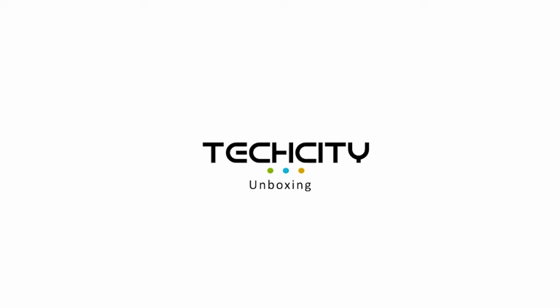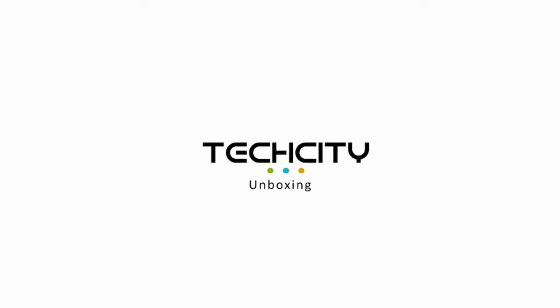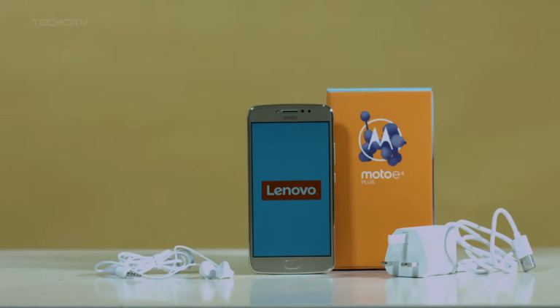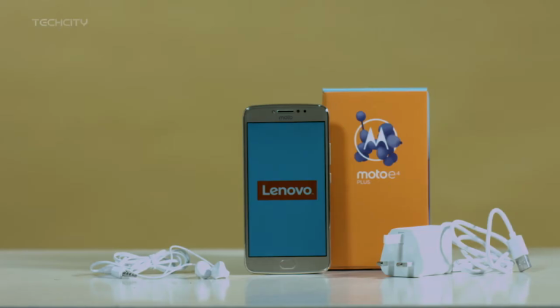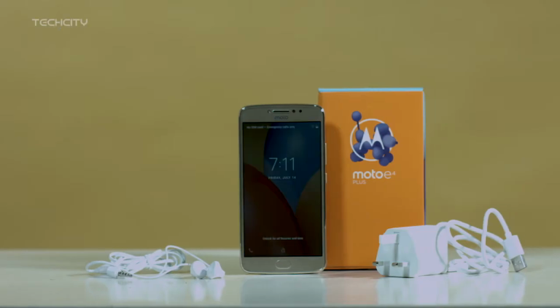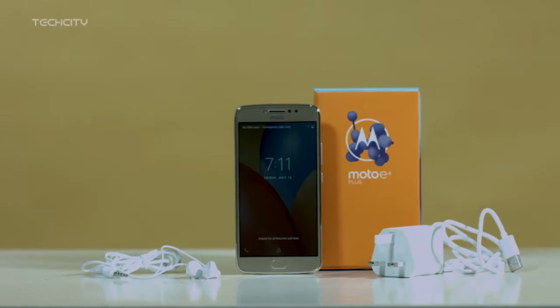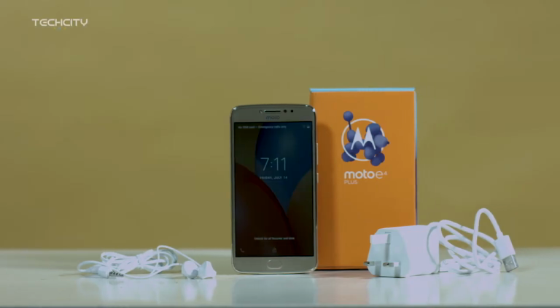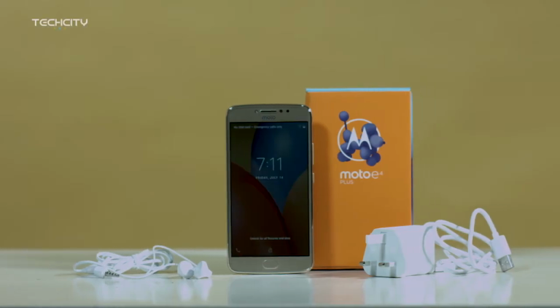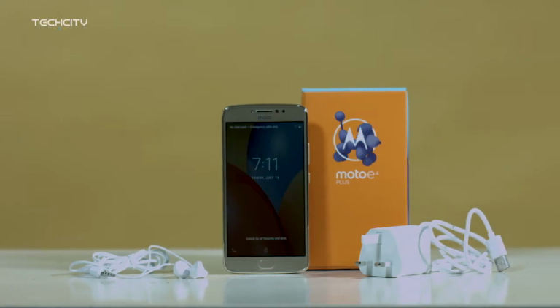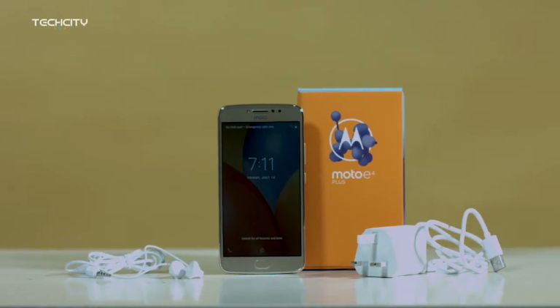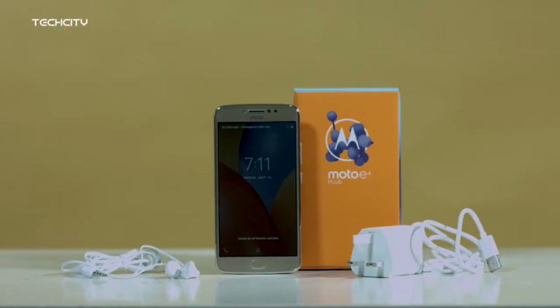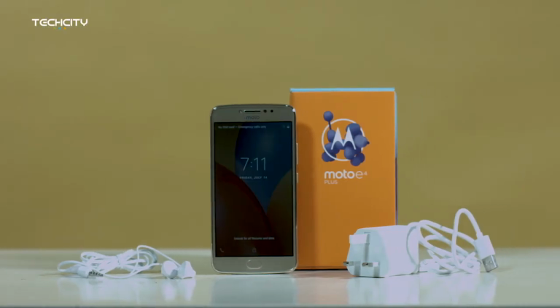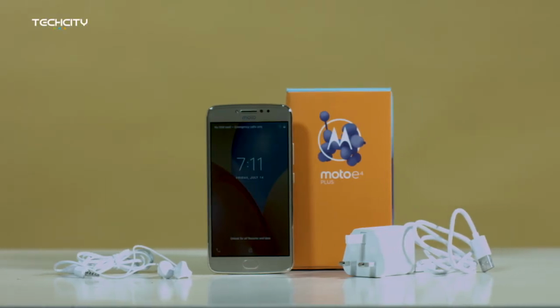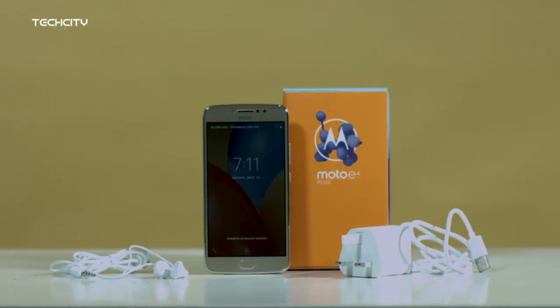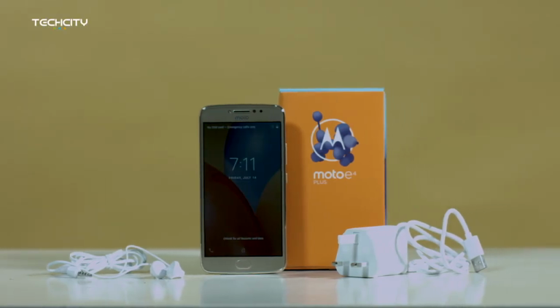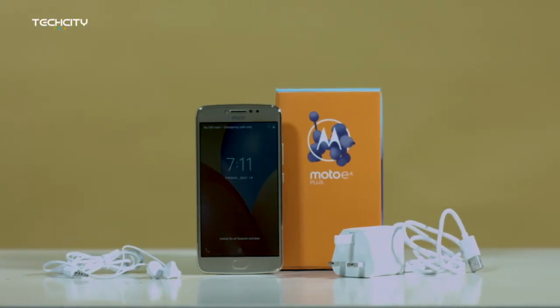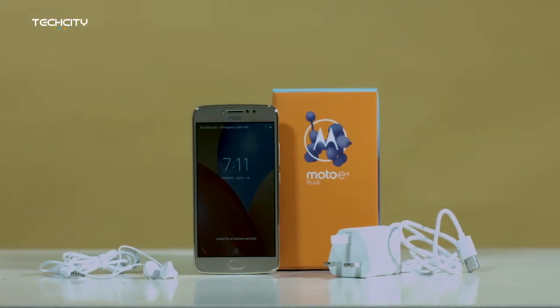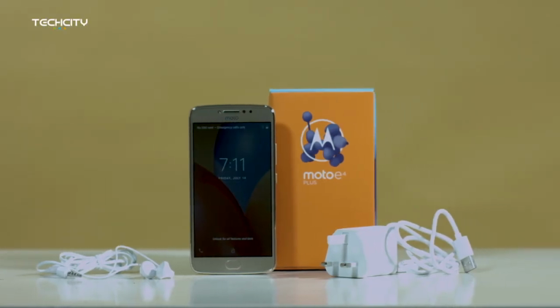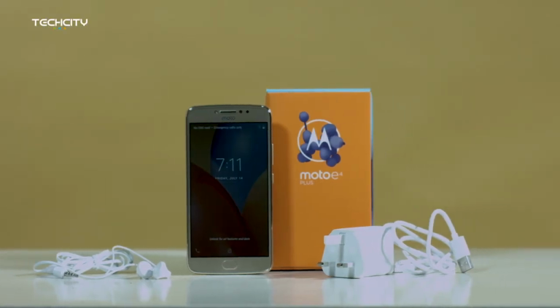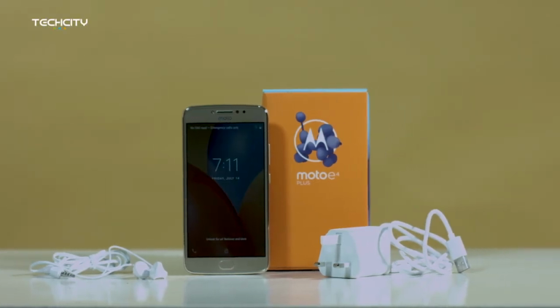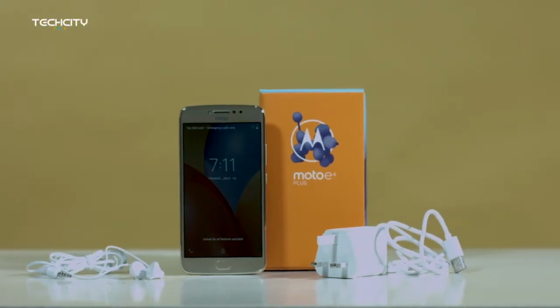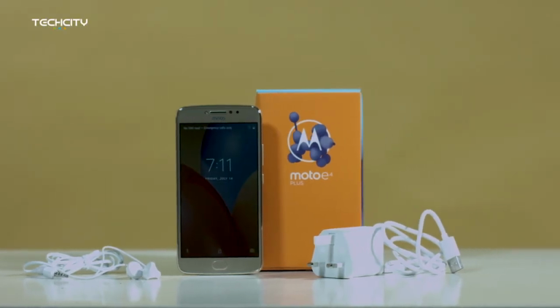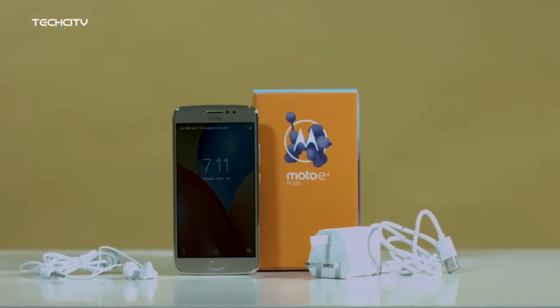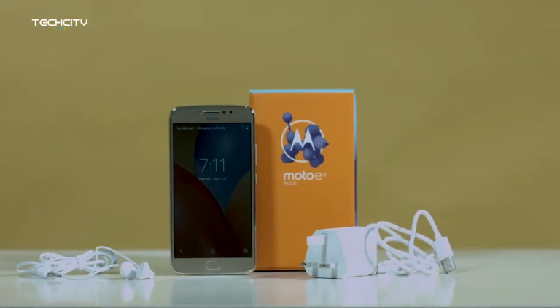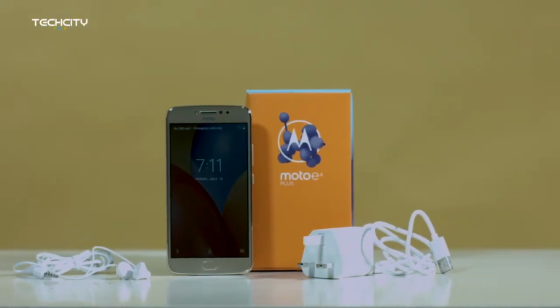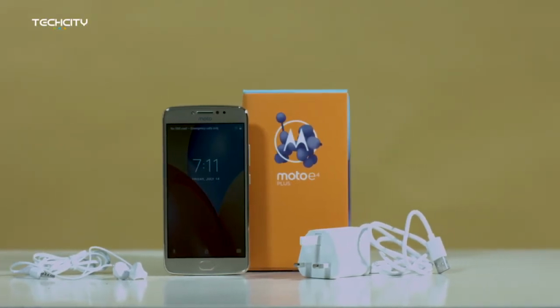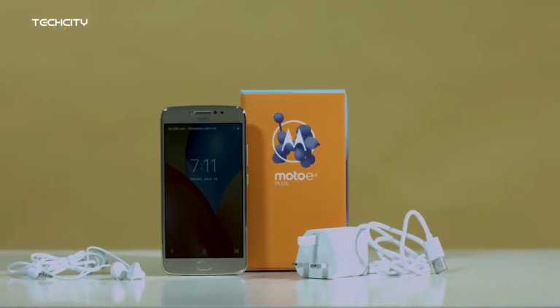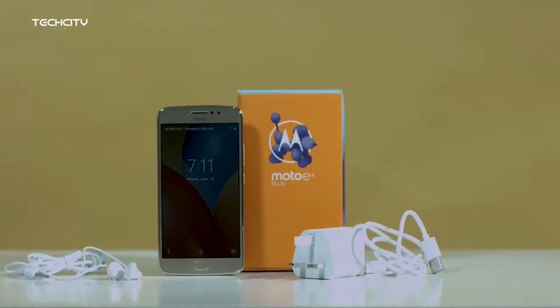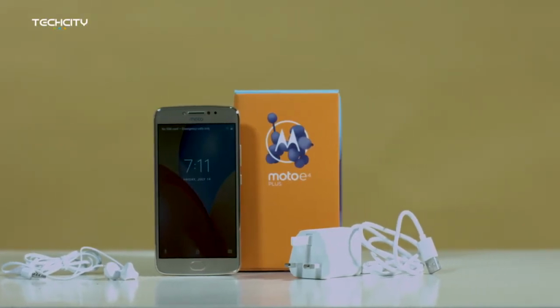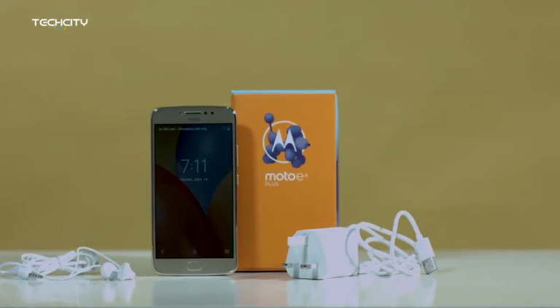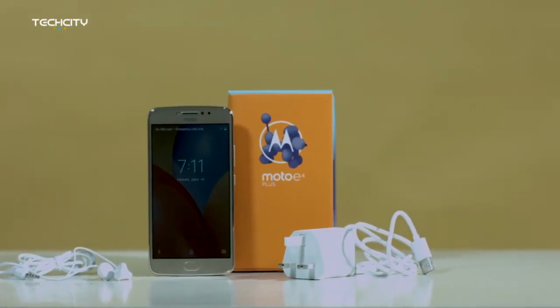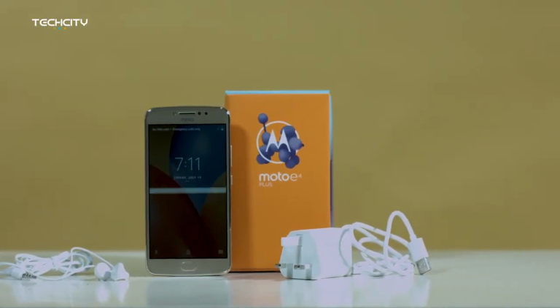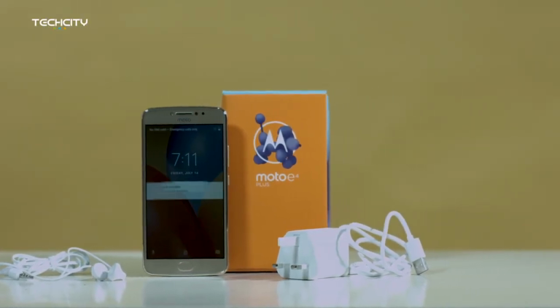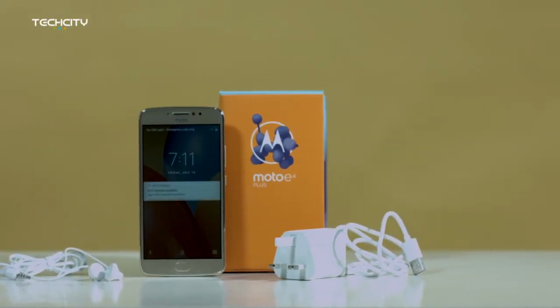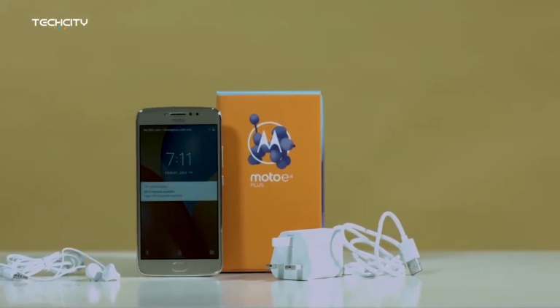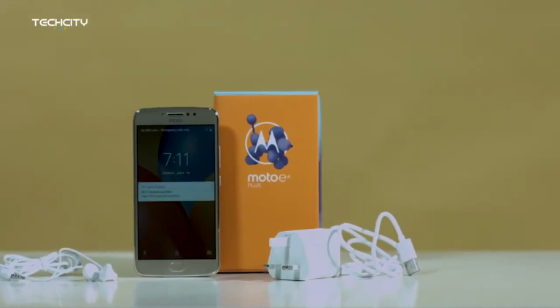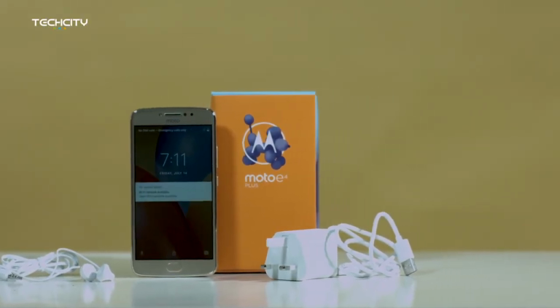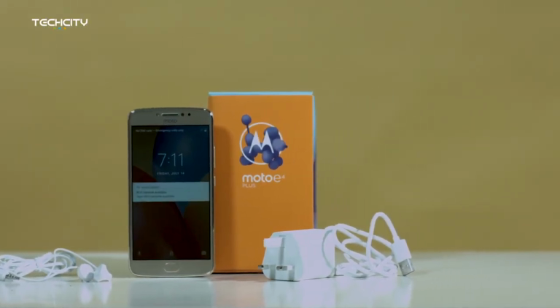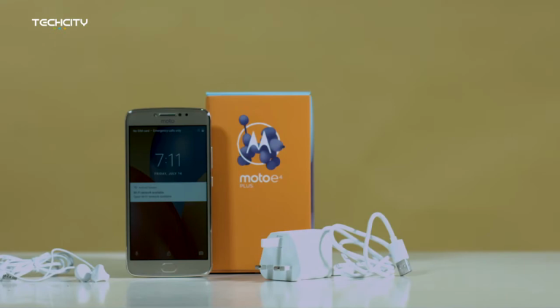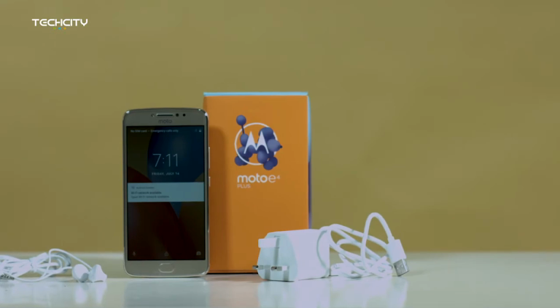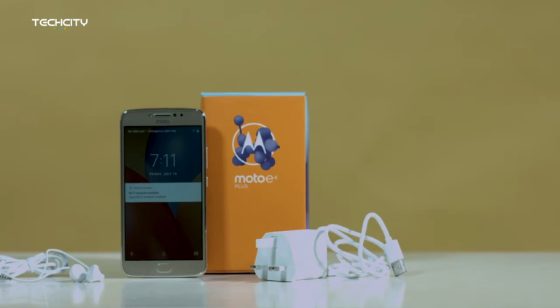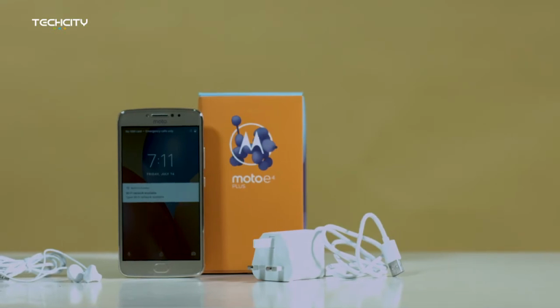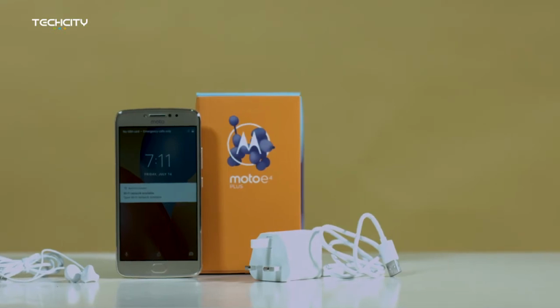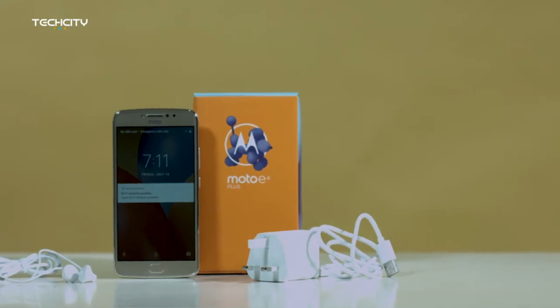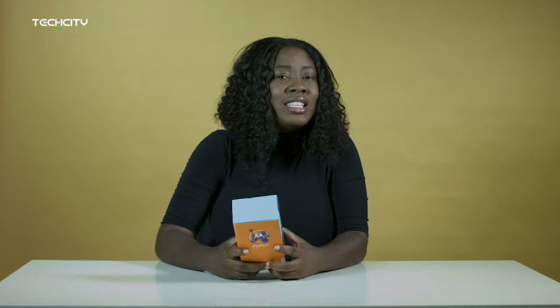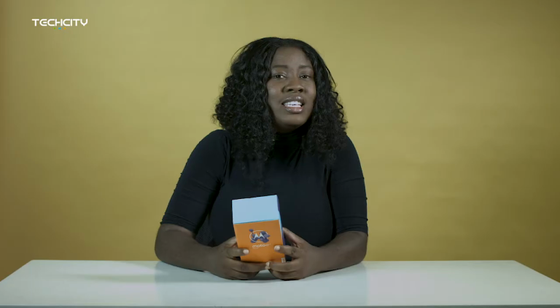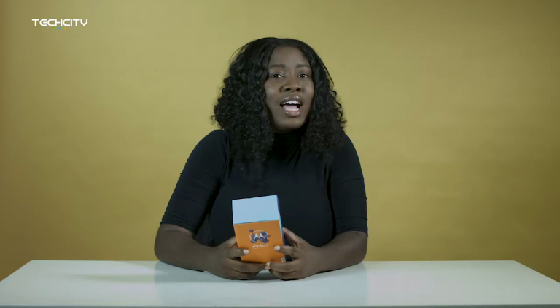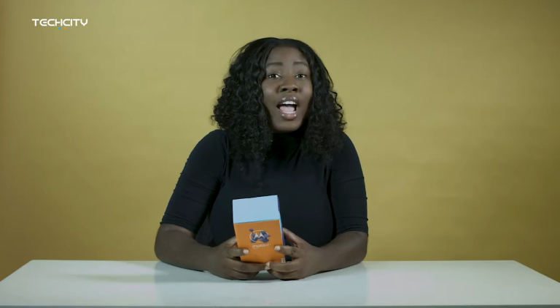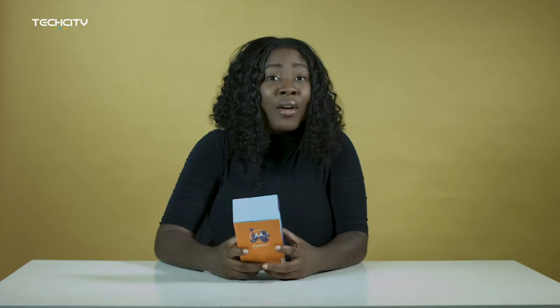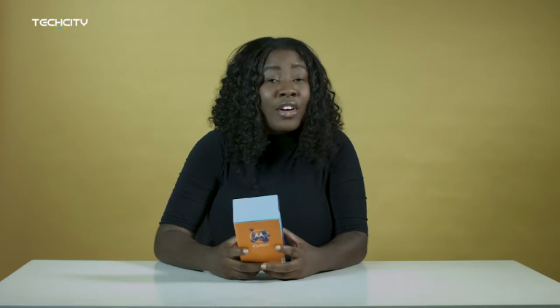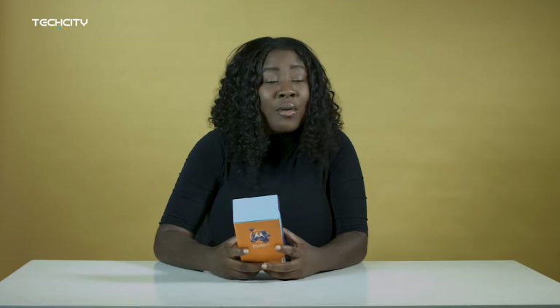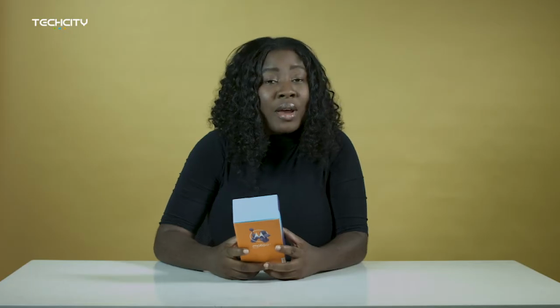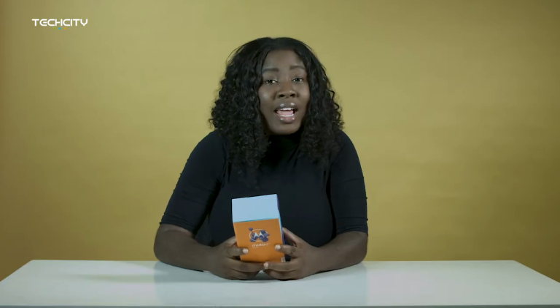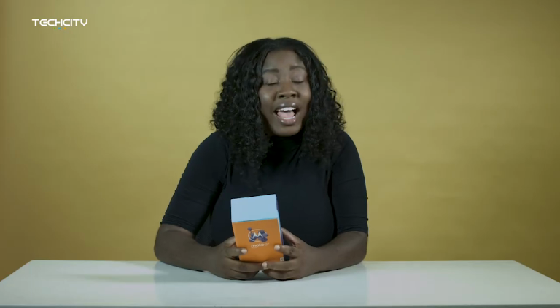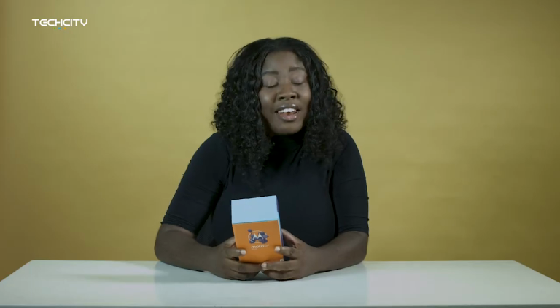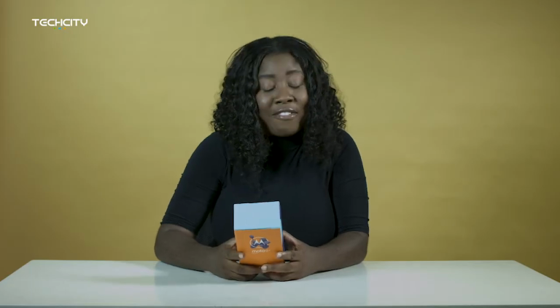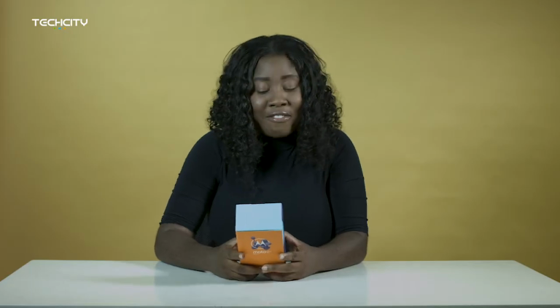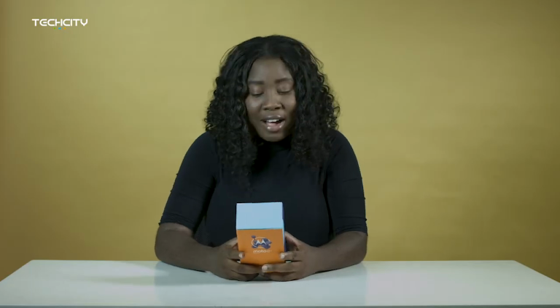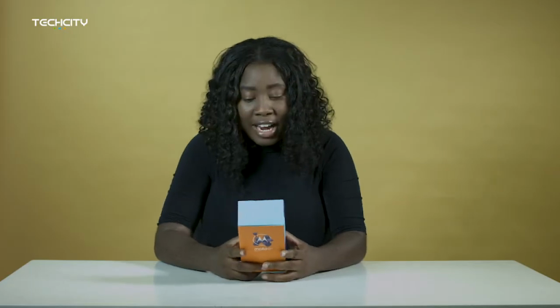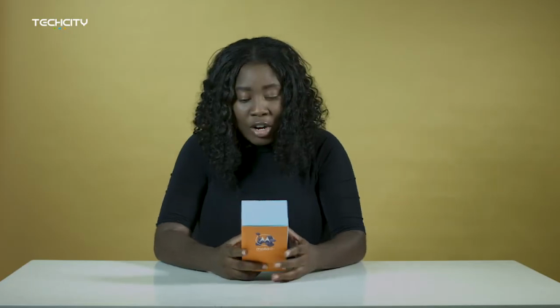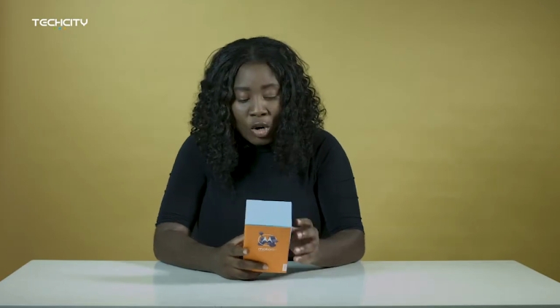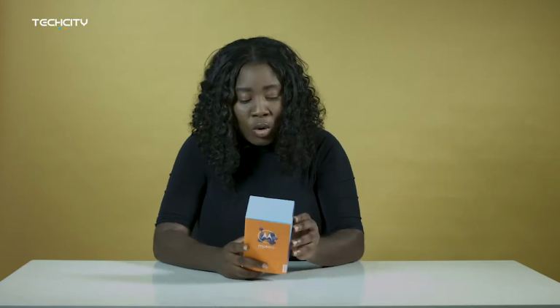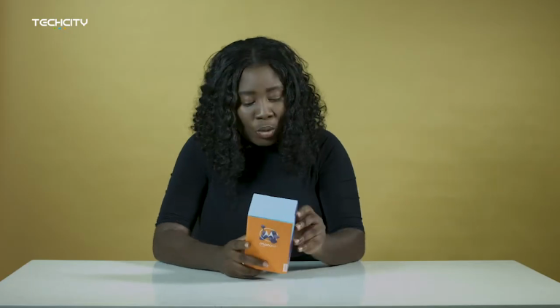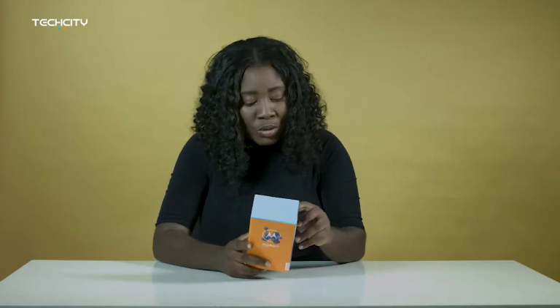Before us is the fine gold version. I hear there are just two colors that the Moto E4 Plus comes in, and that's the iron gray and fine gold.